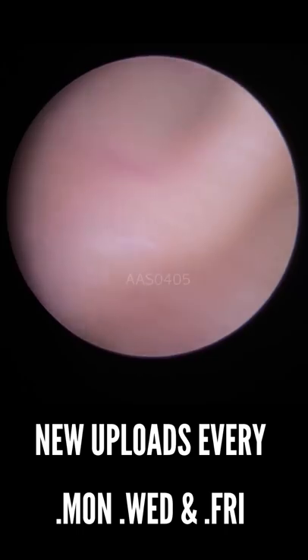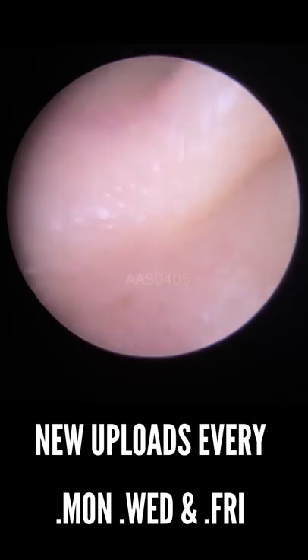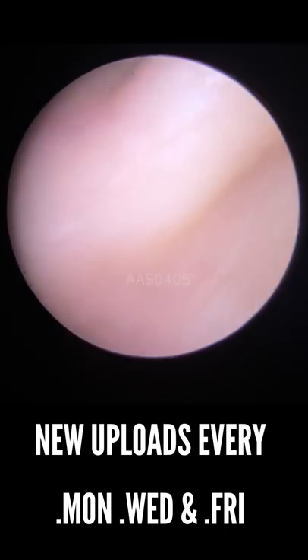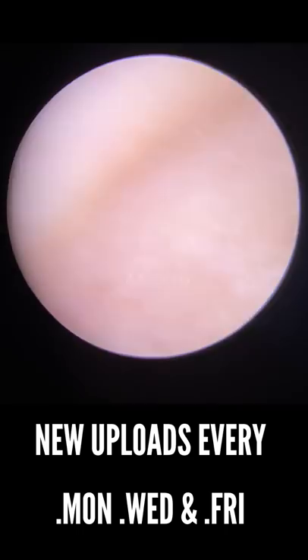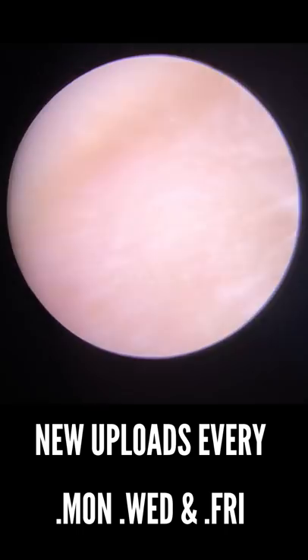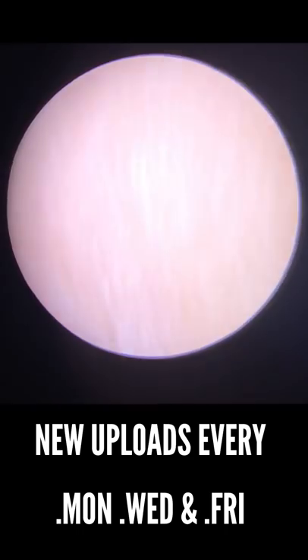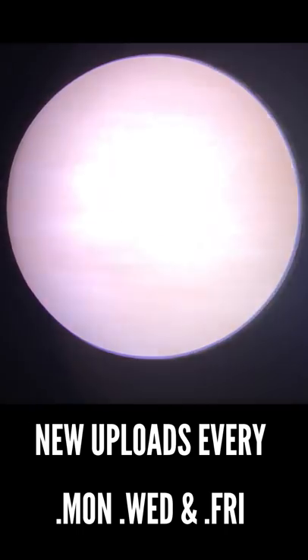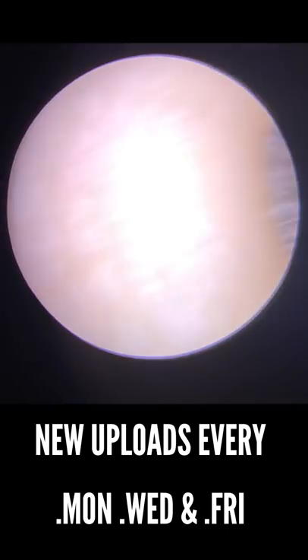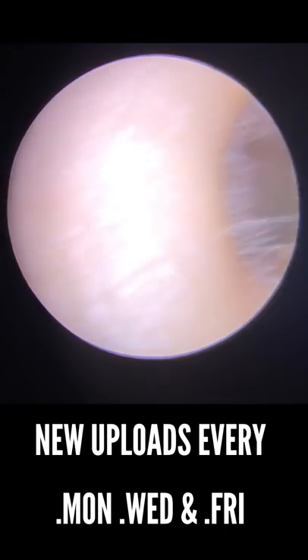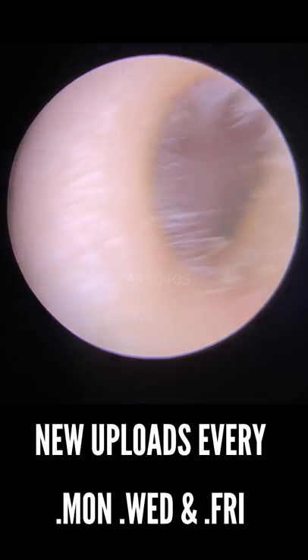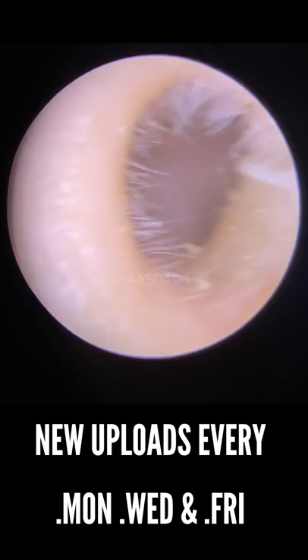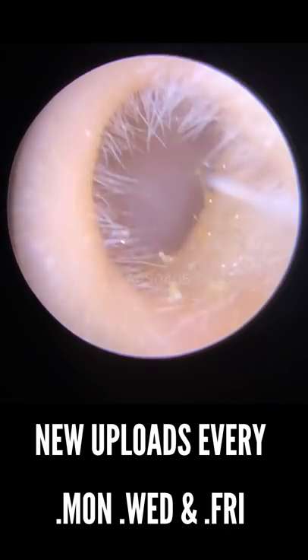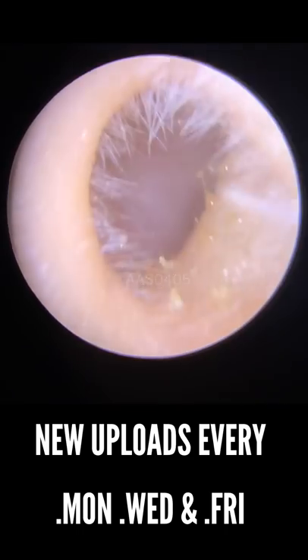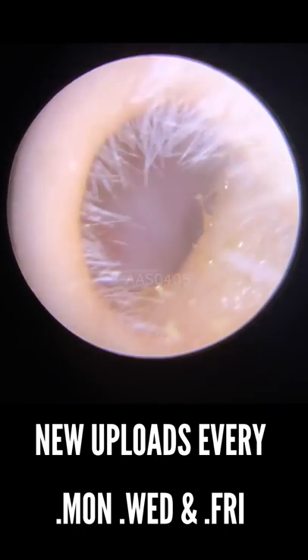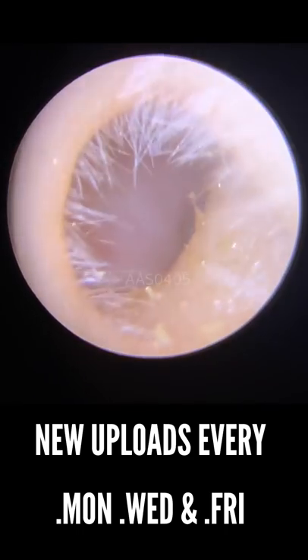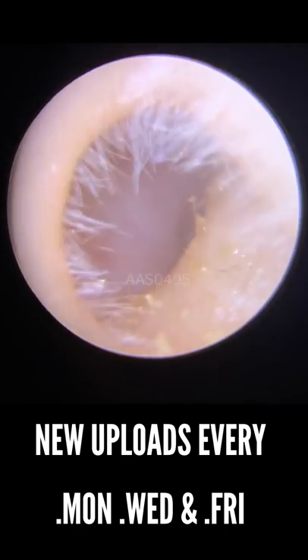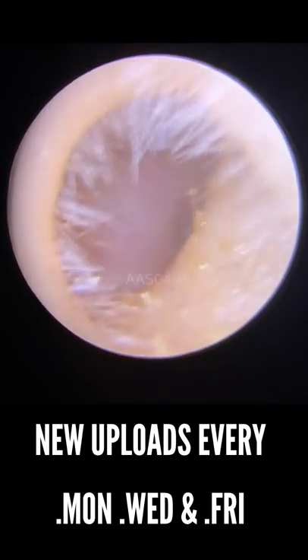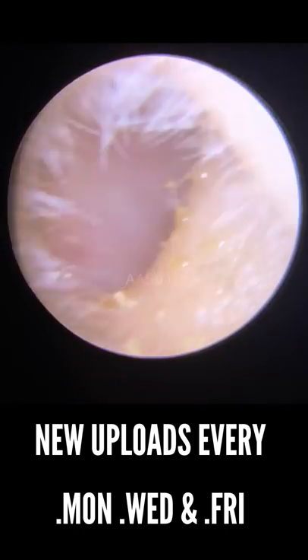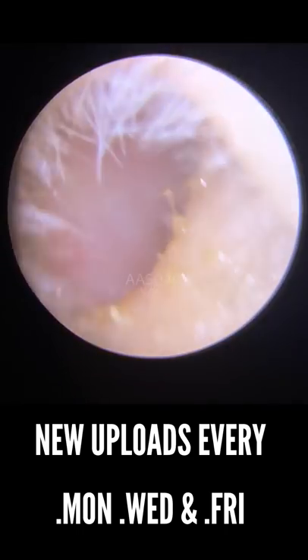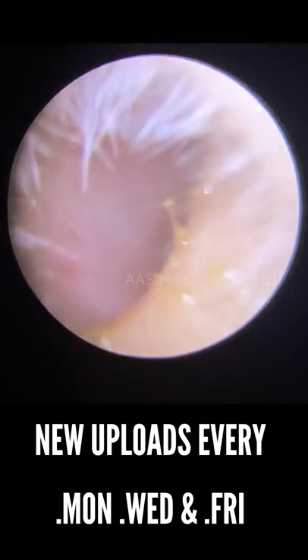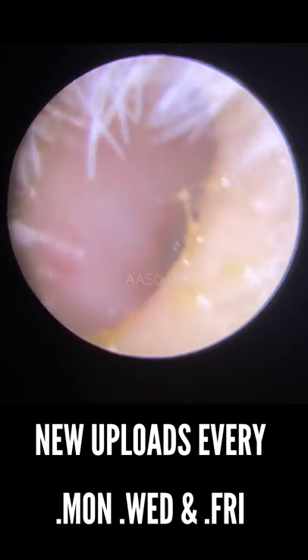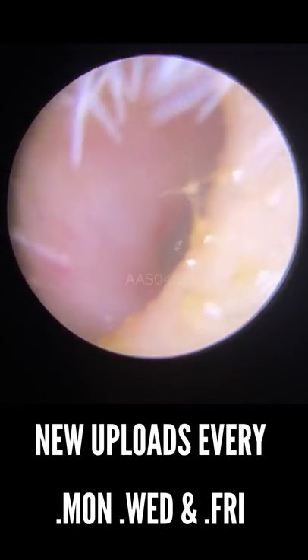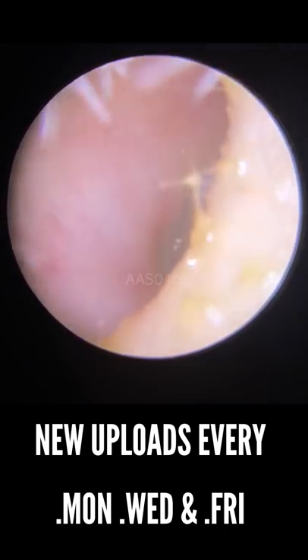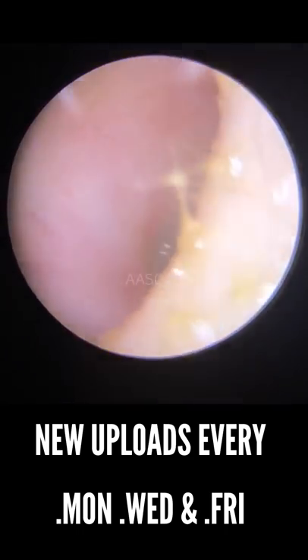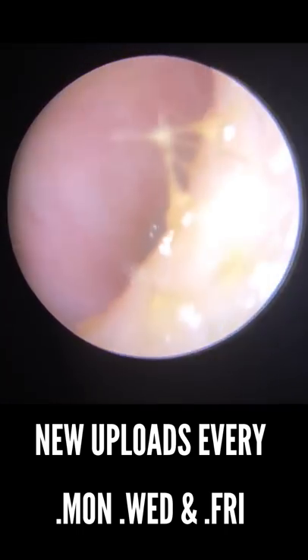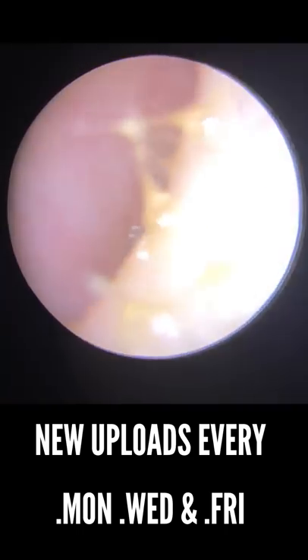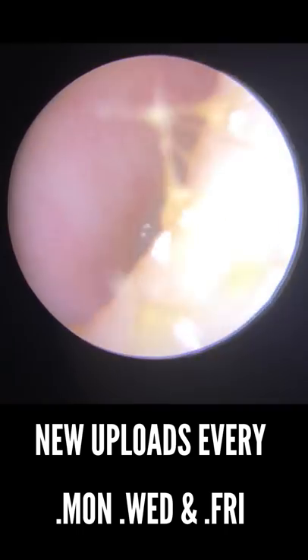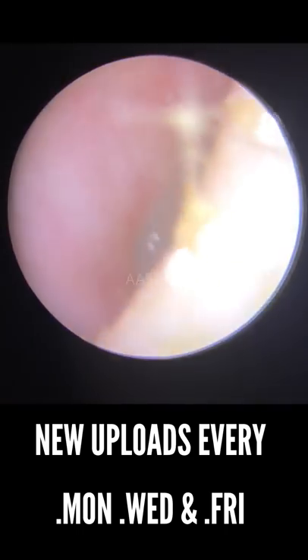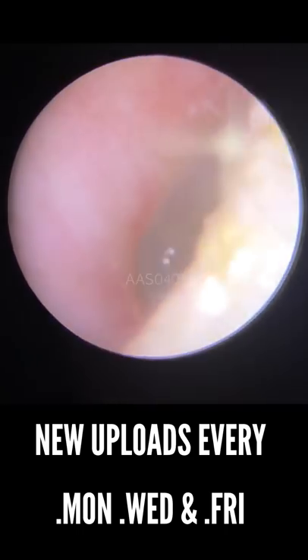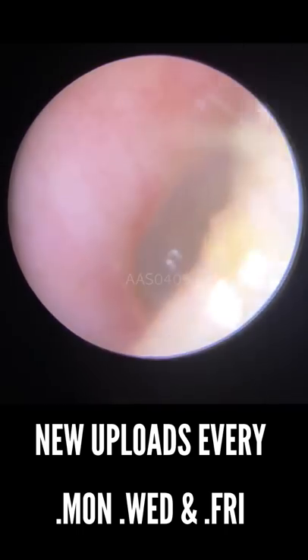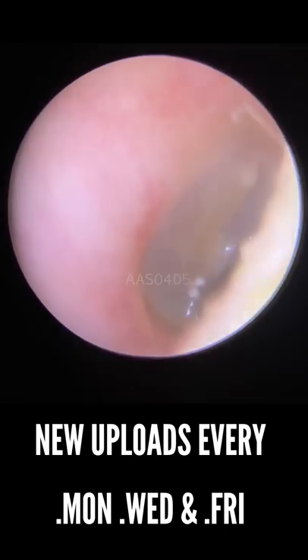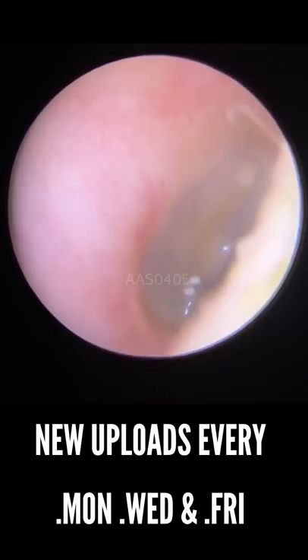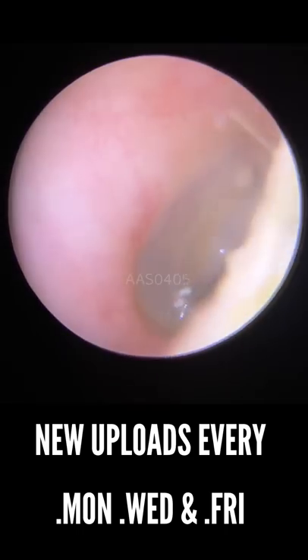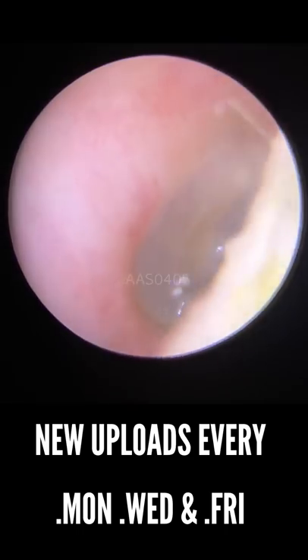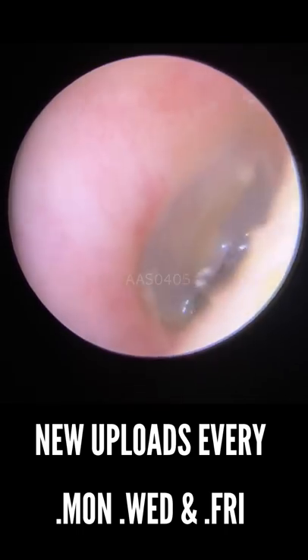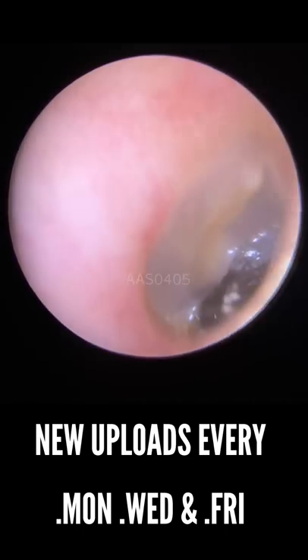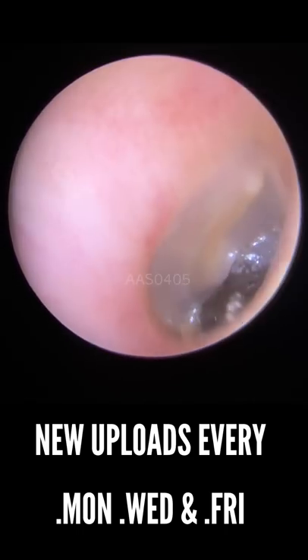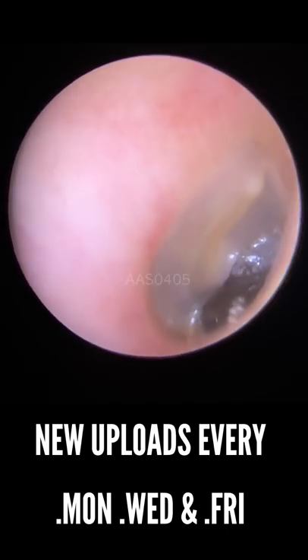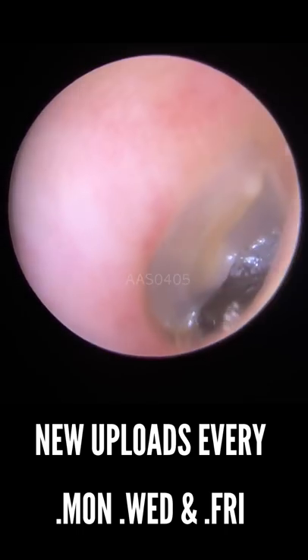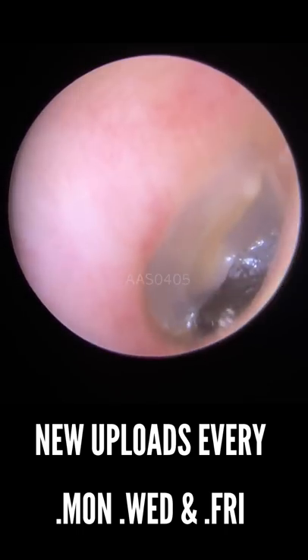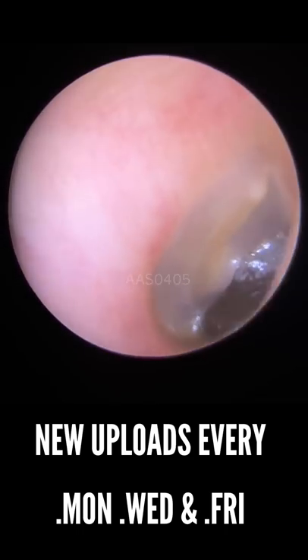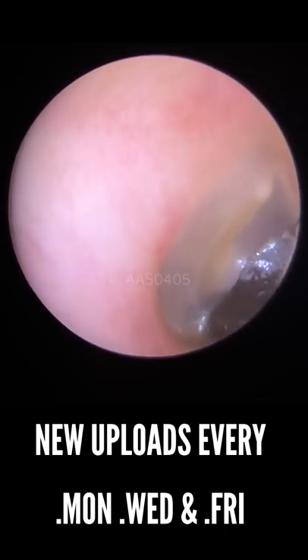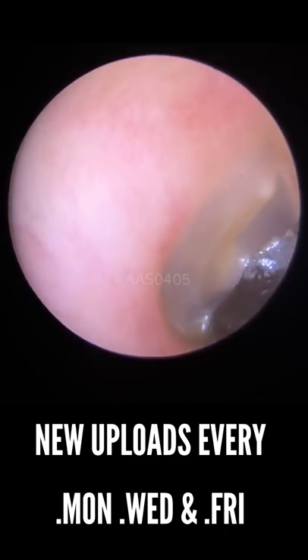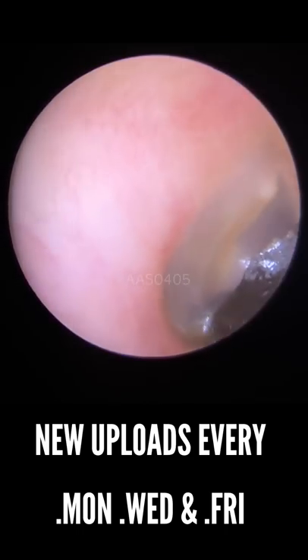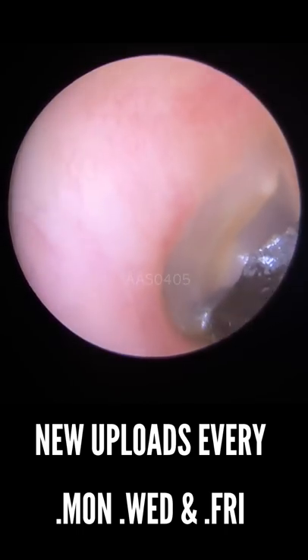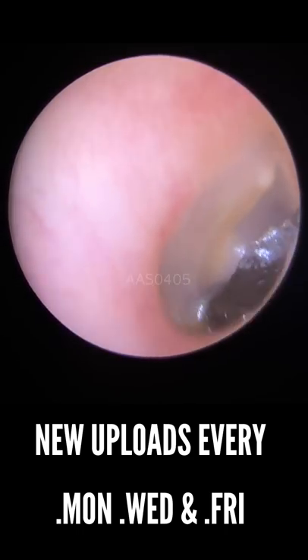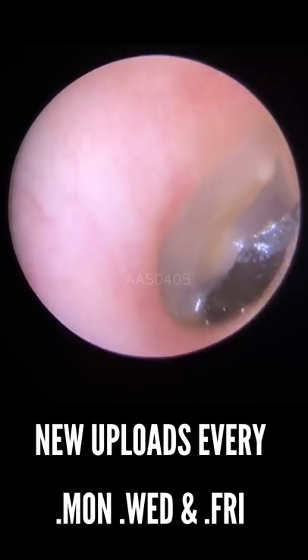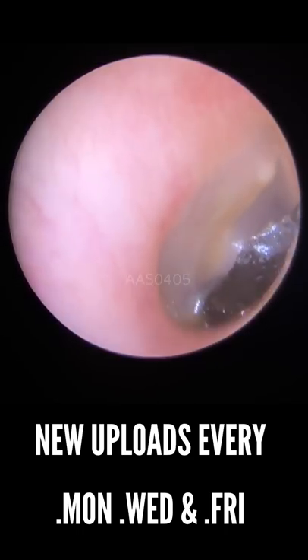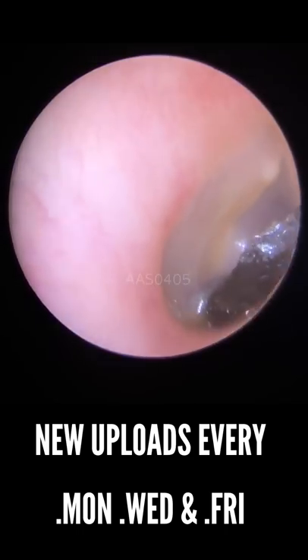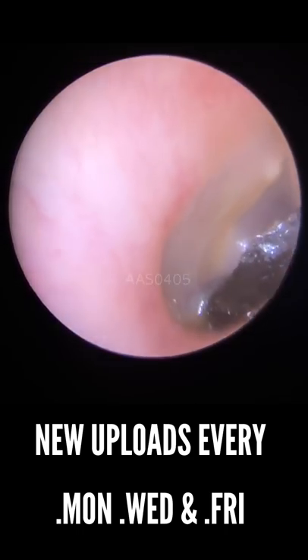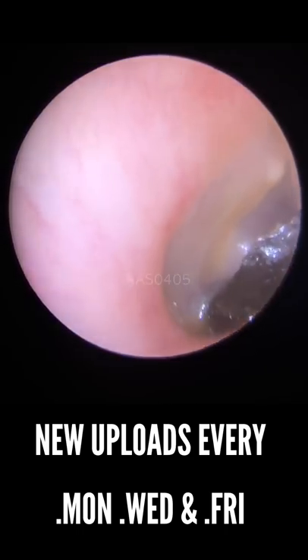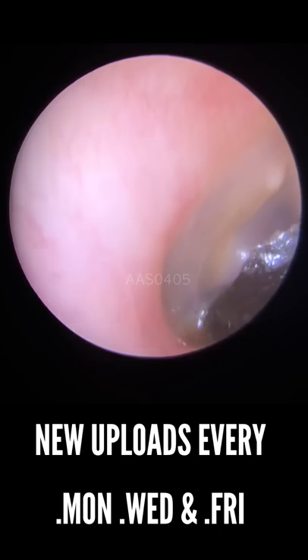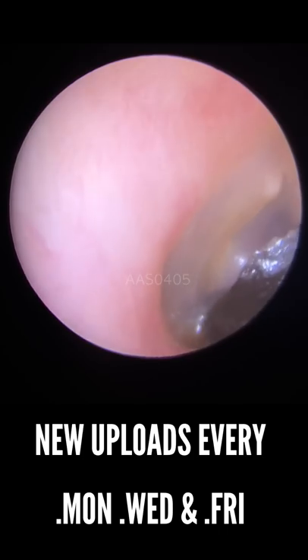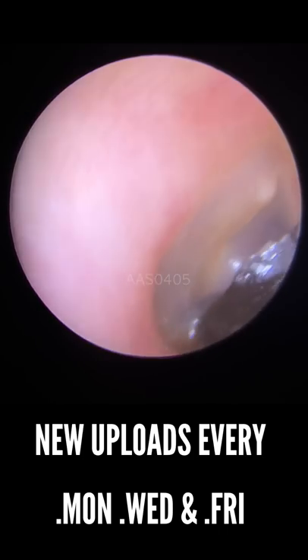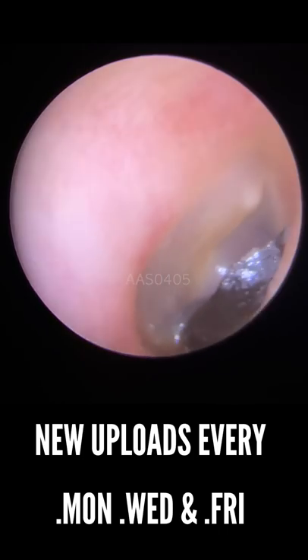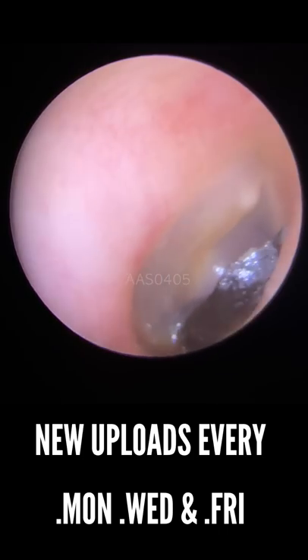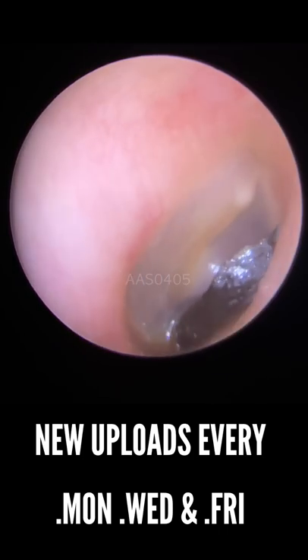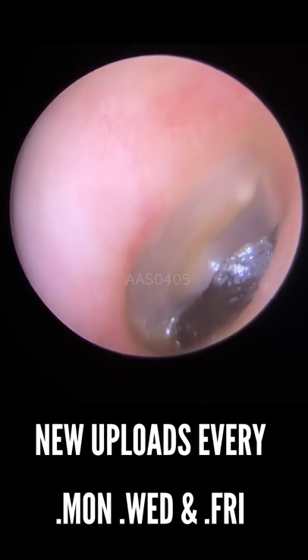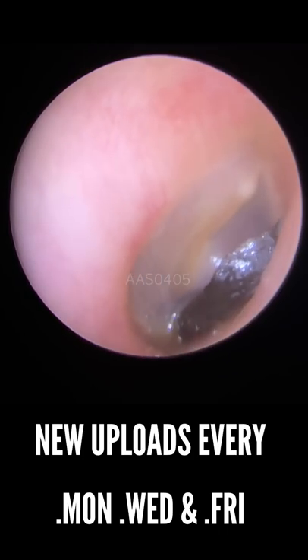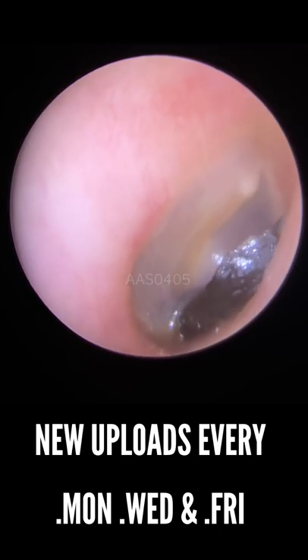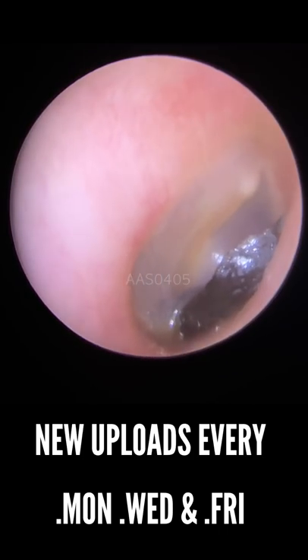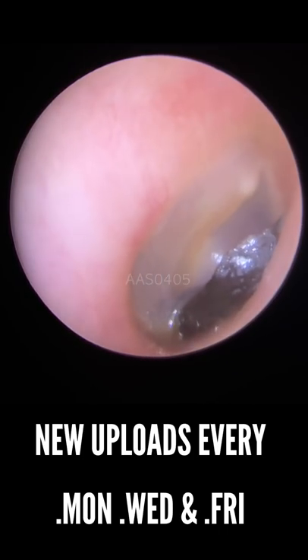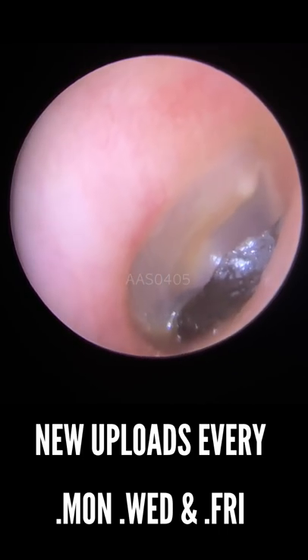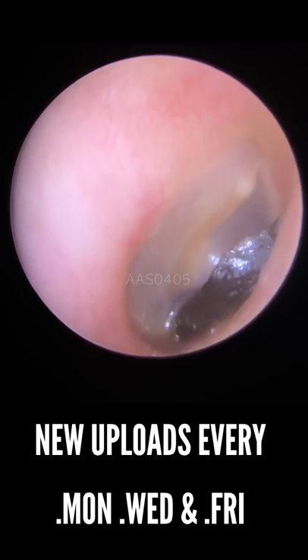Hi everybody, this is Rhys Barber from Audiology Associates. I hope you kept well last week while I was on some leave. We're back again today now.